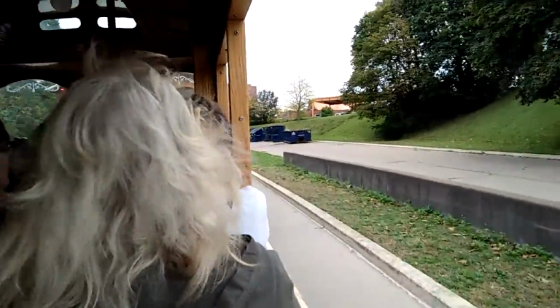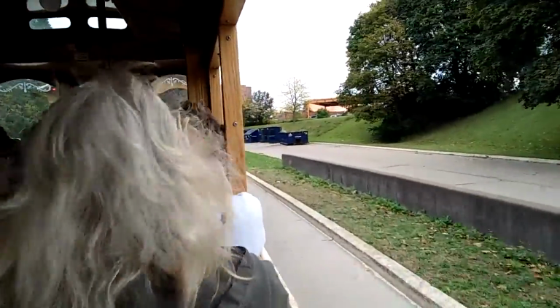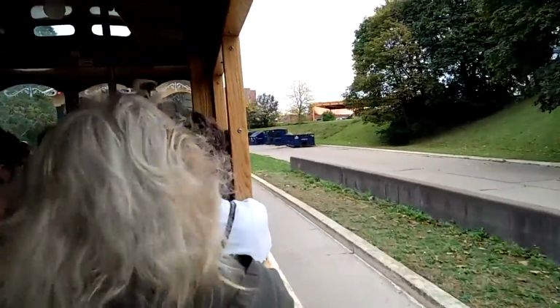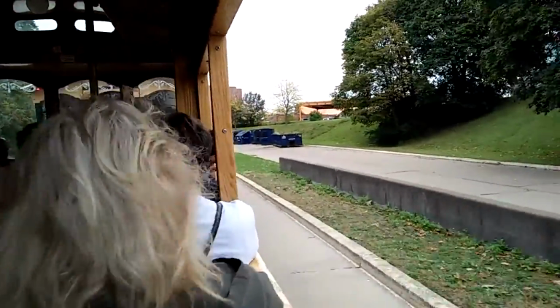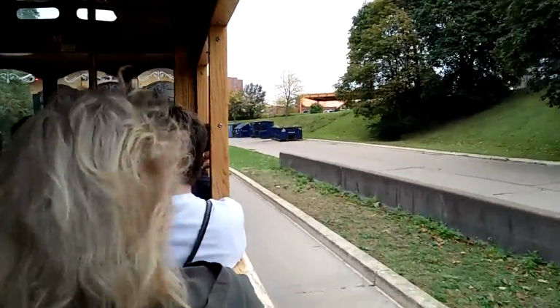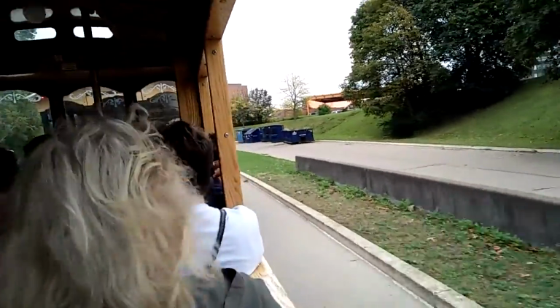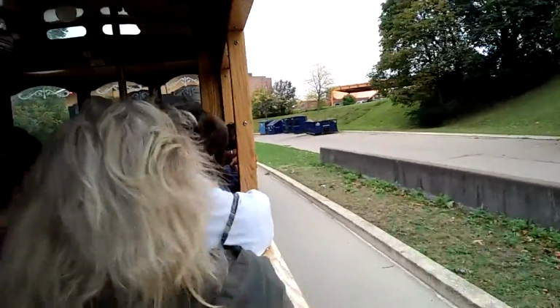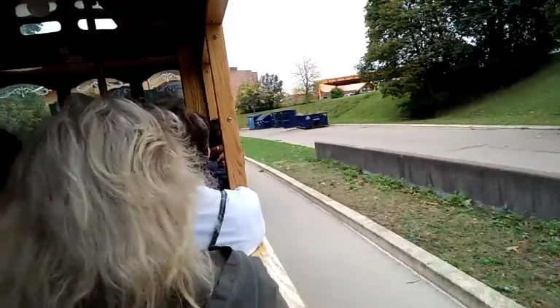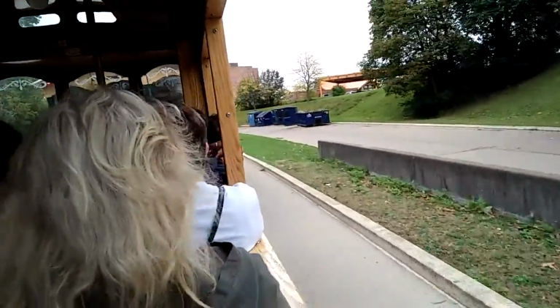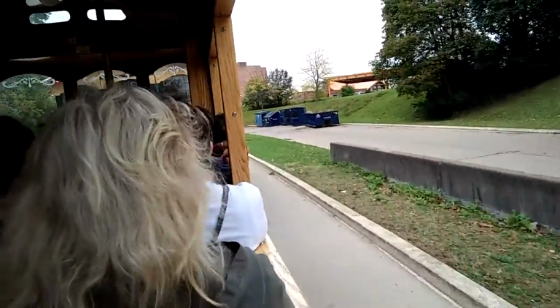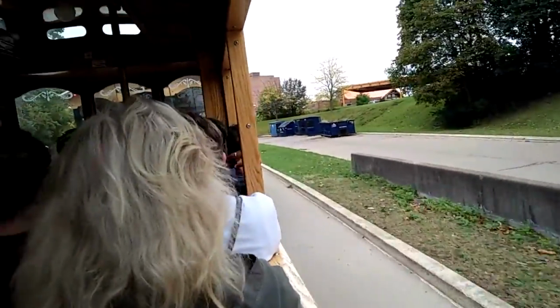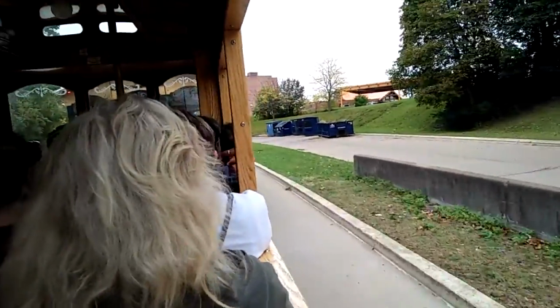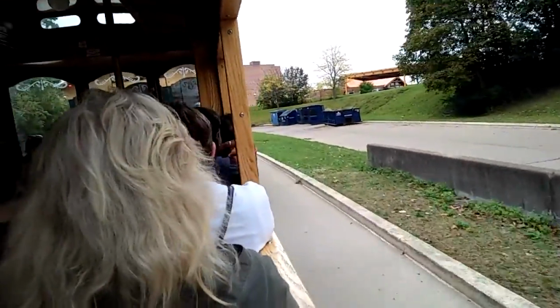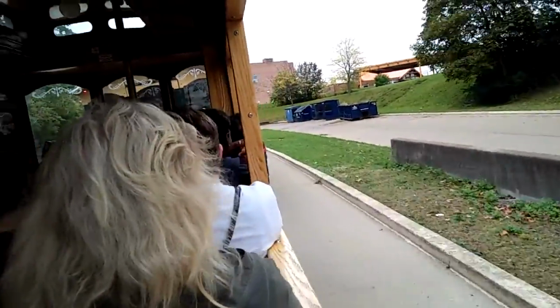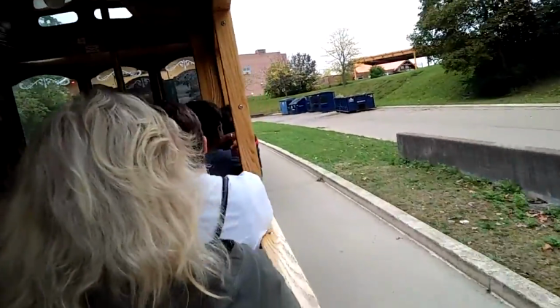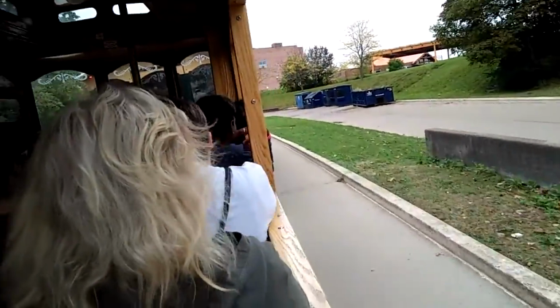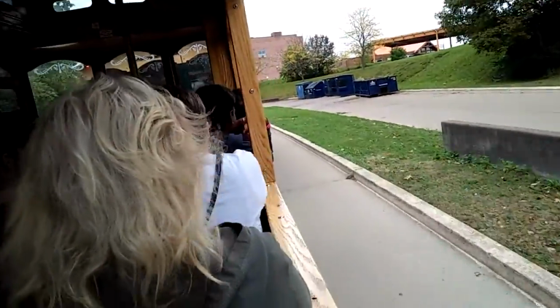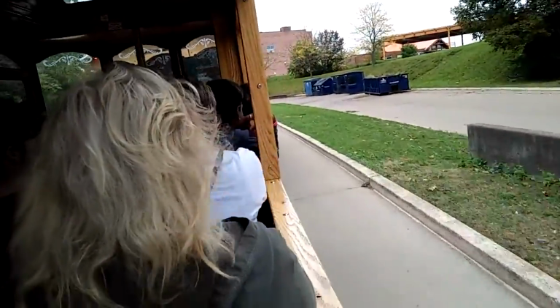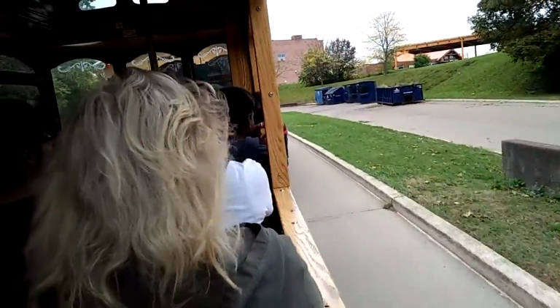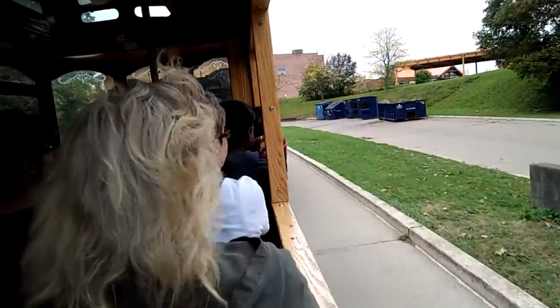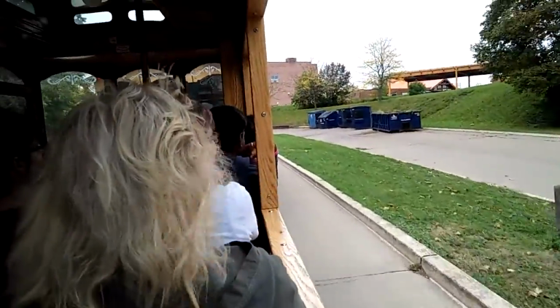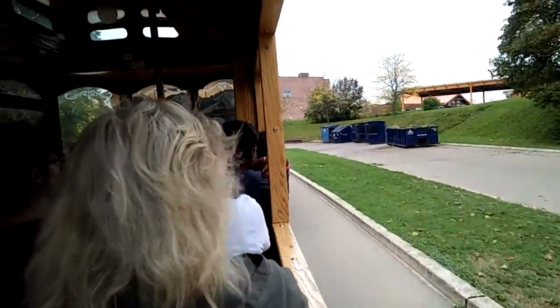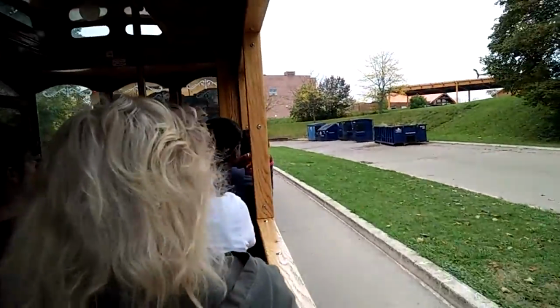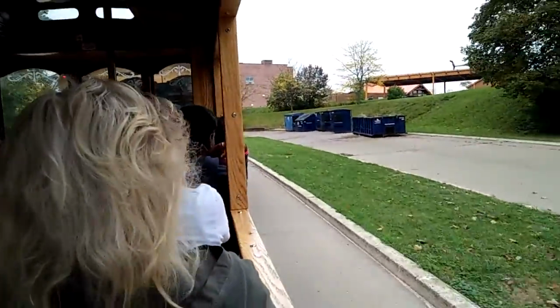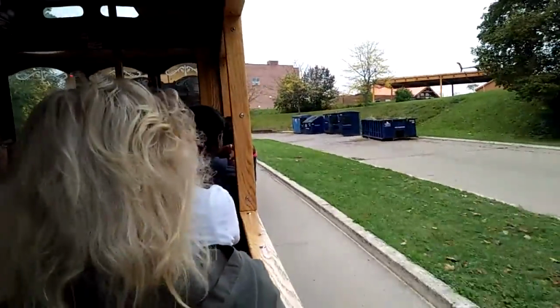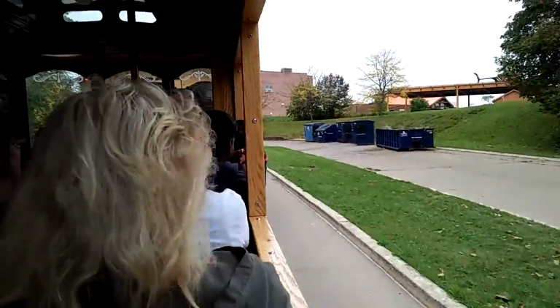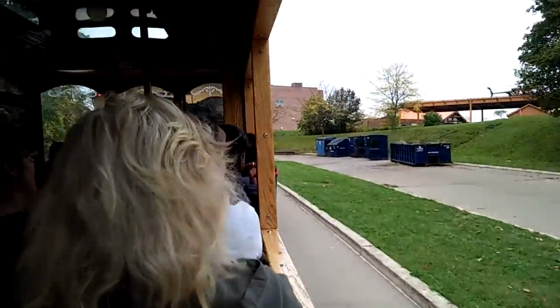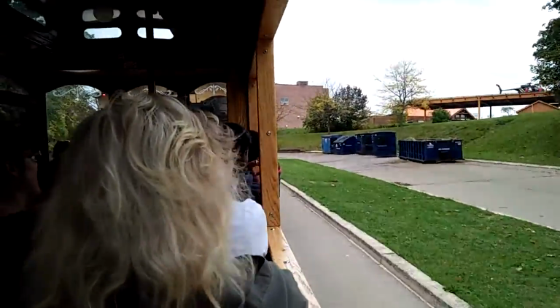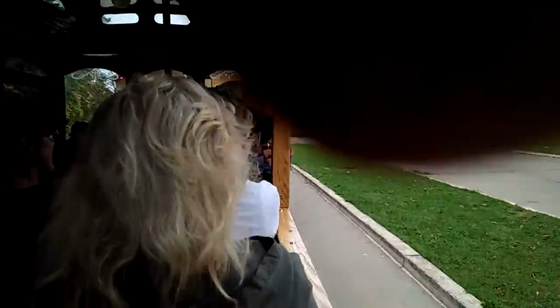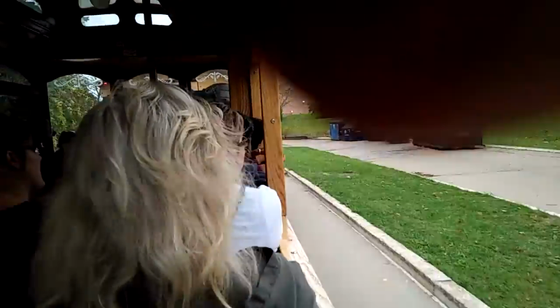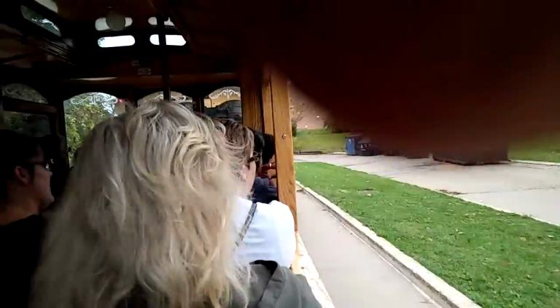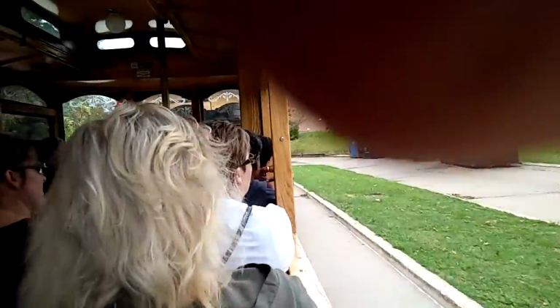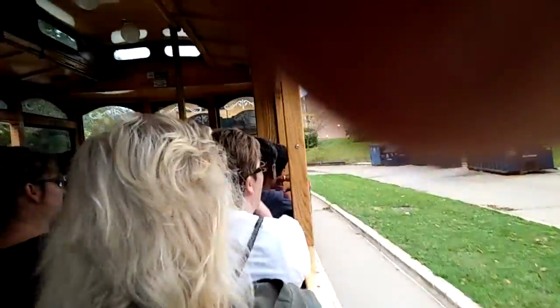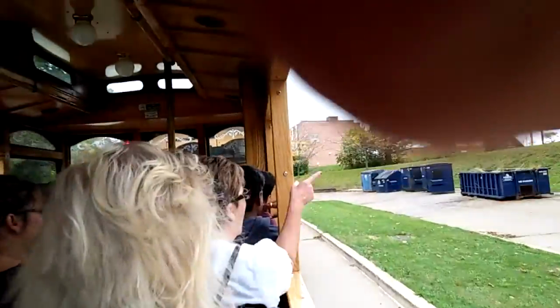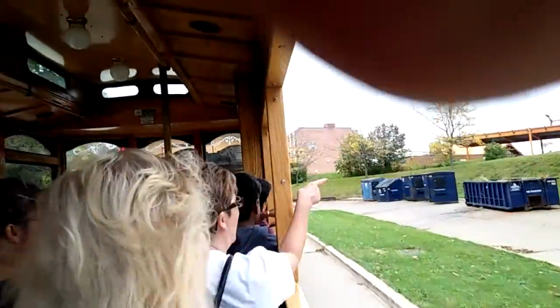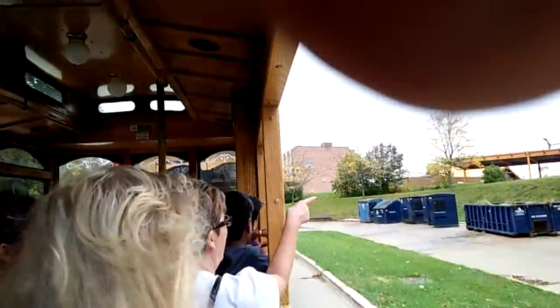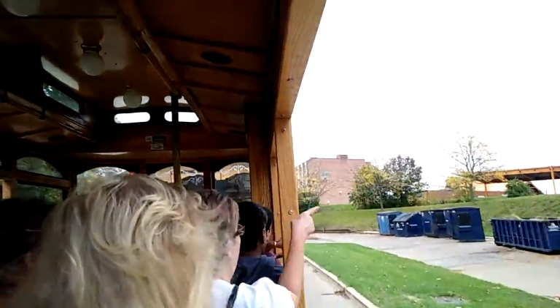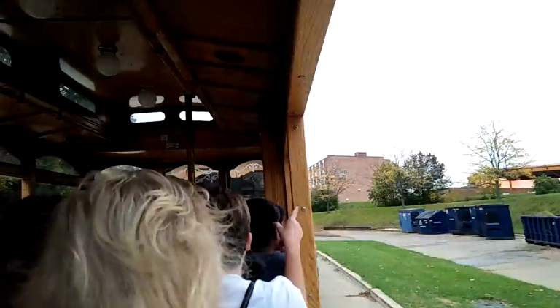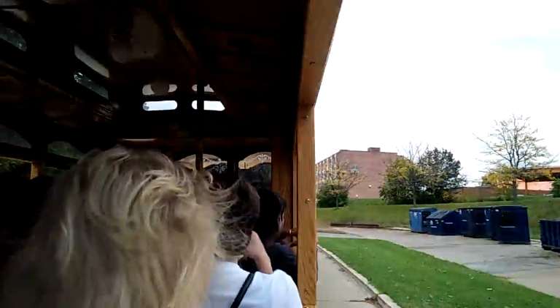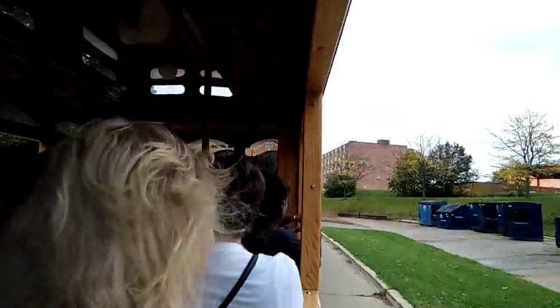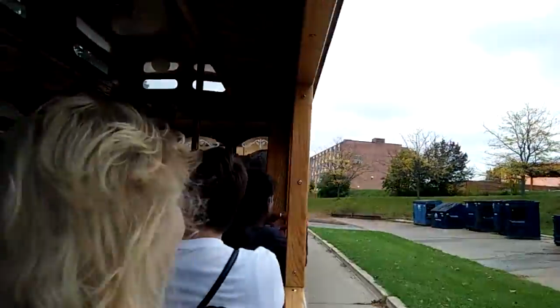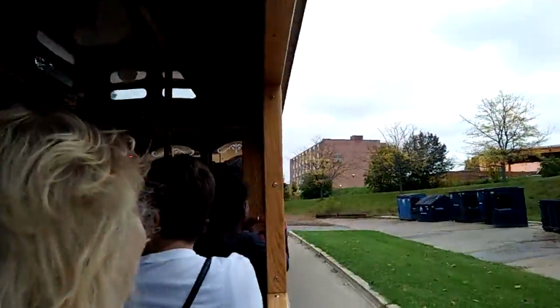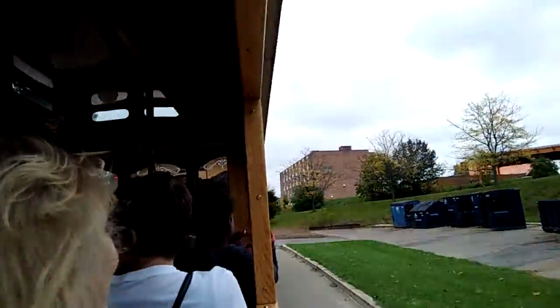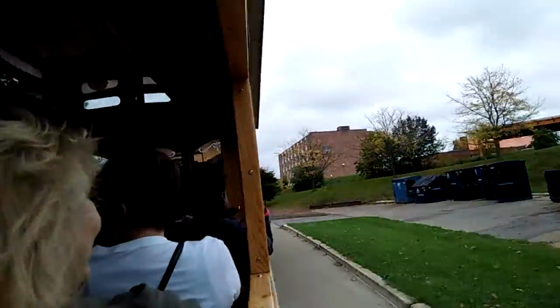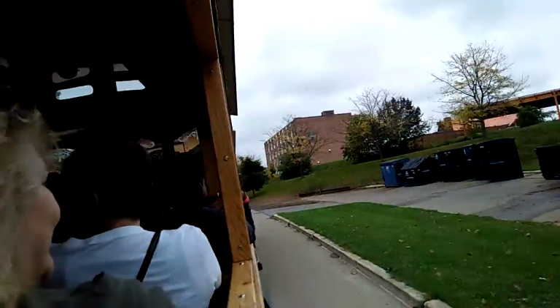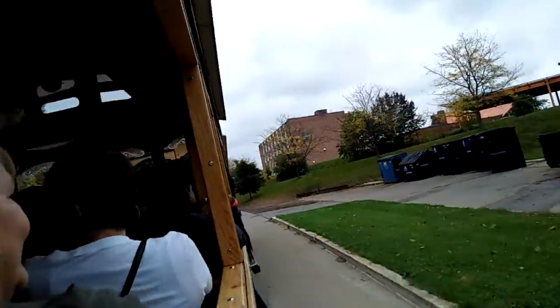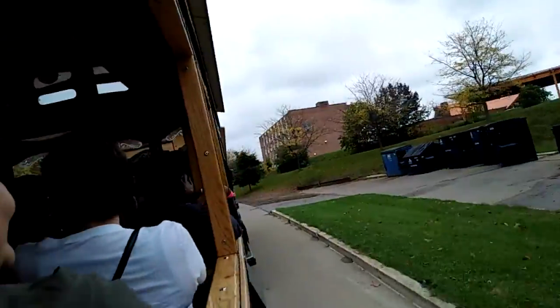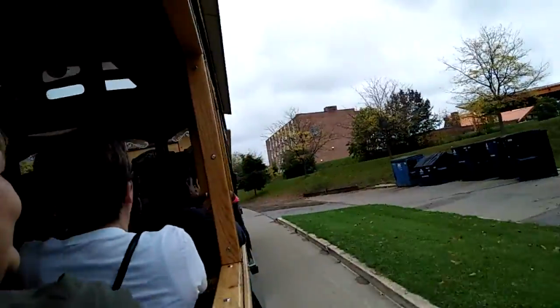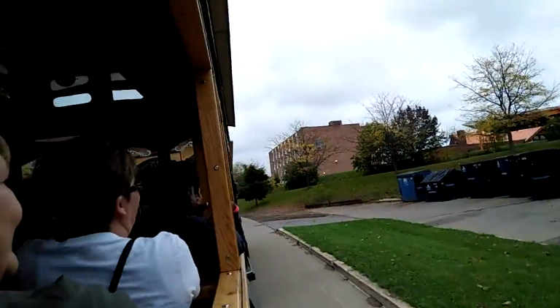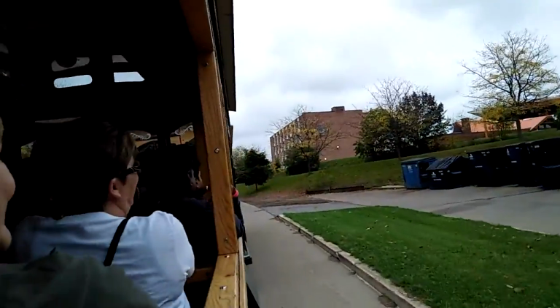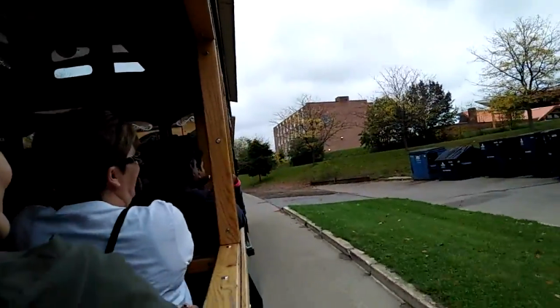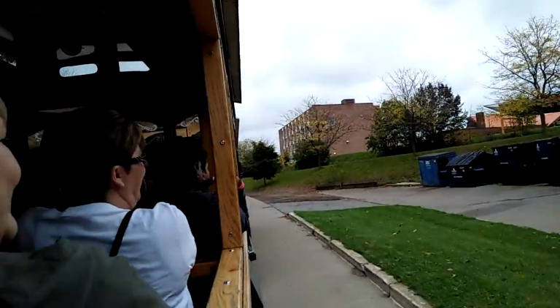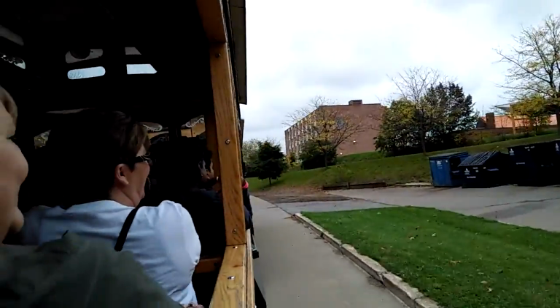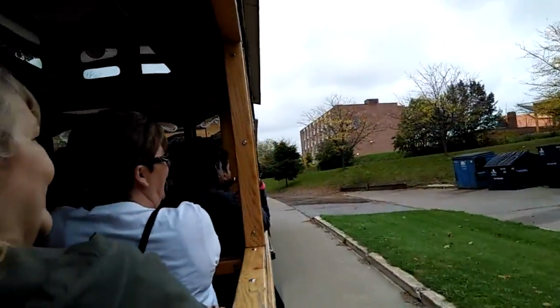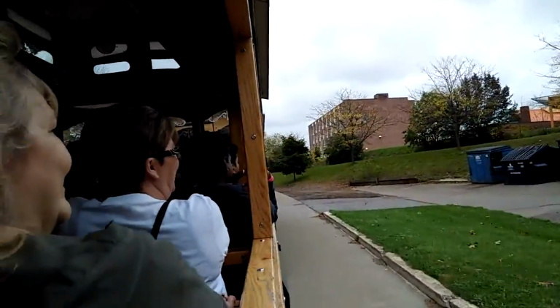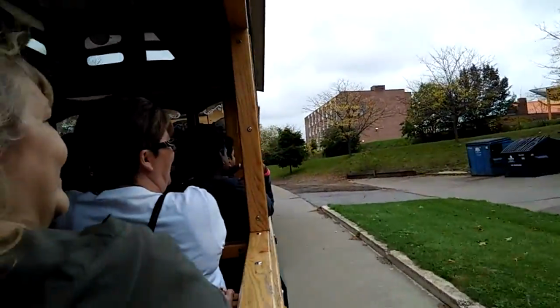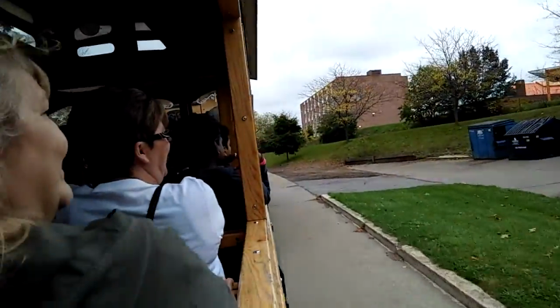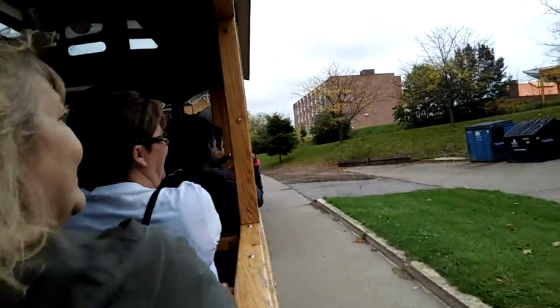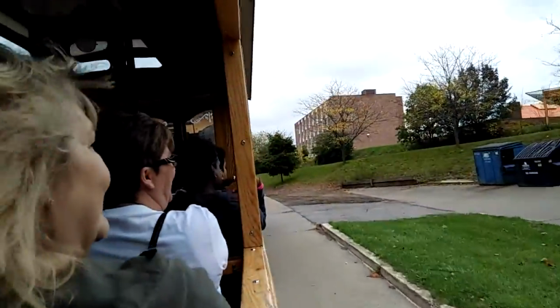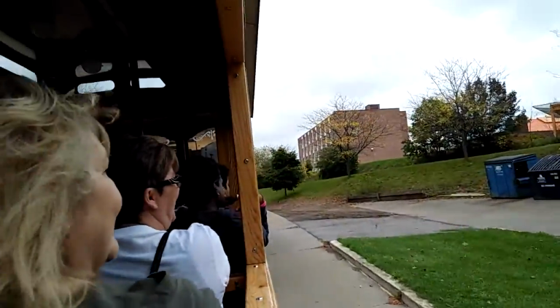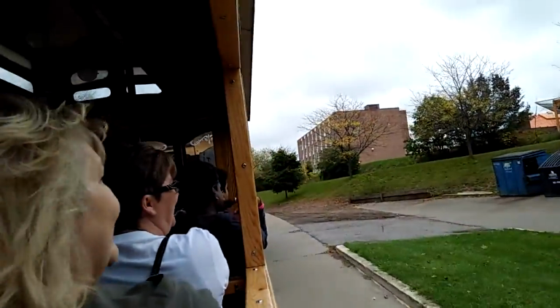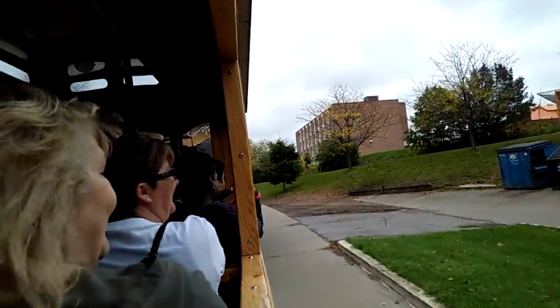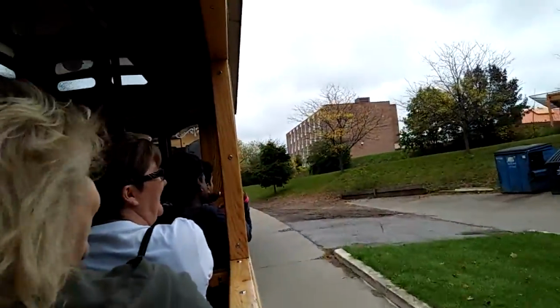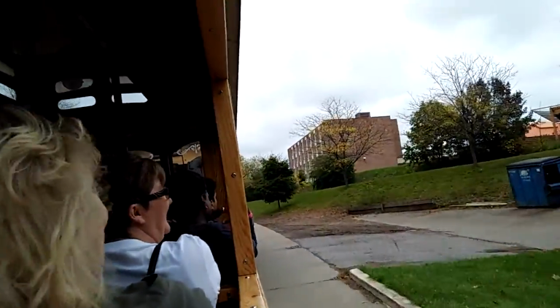The aquarium has exhibits of freshwater fish, back with the sharks, and the sea lion's area, scheduled for today.